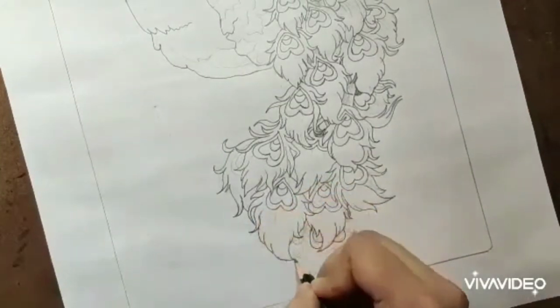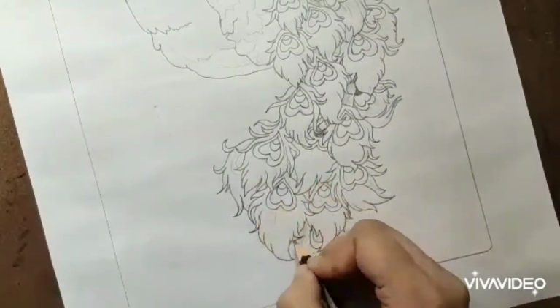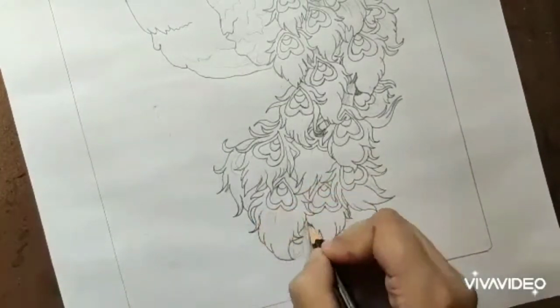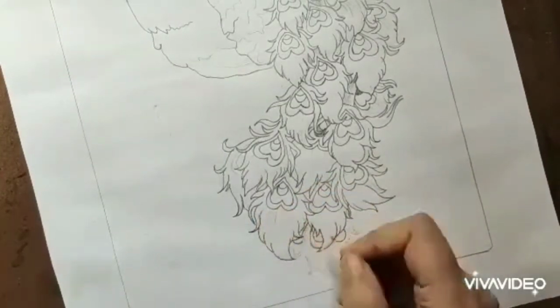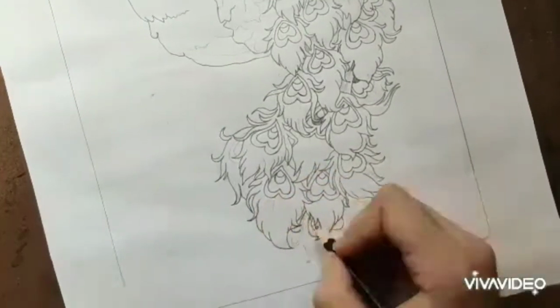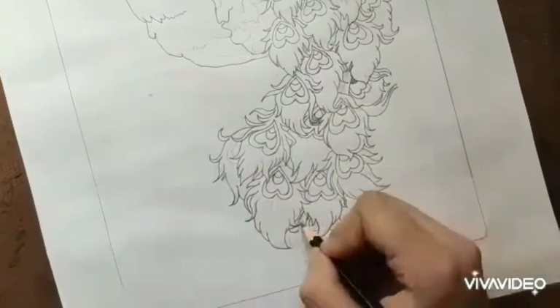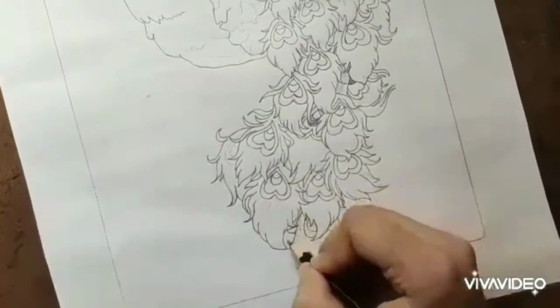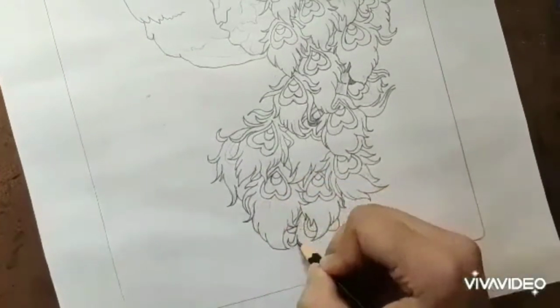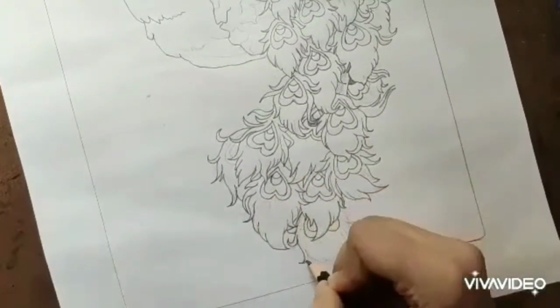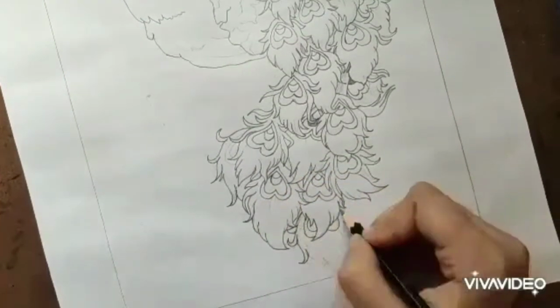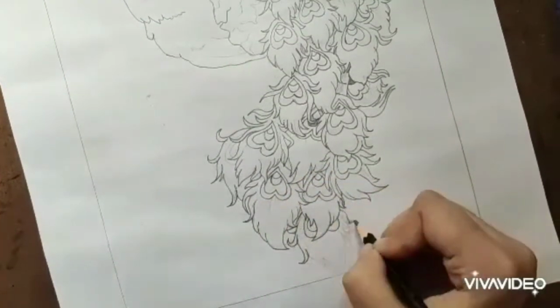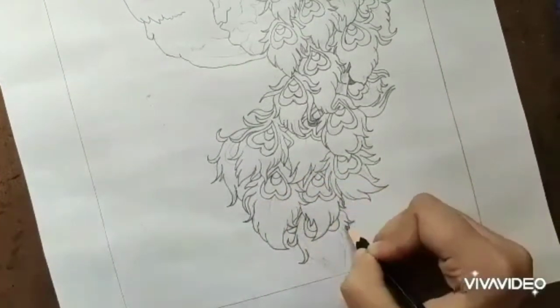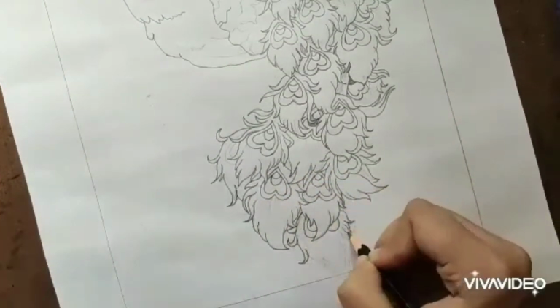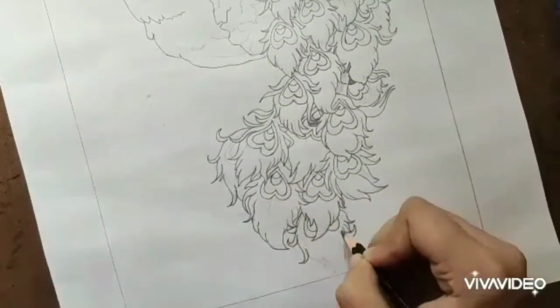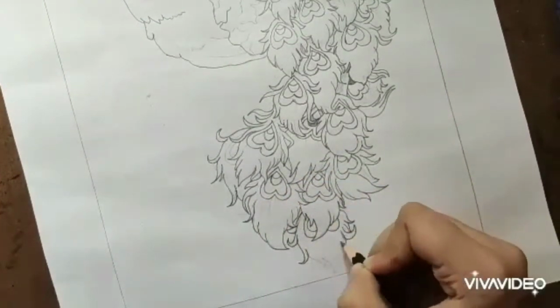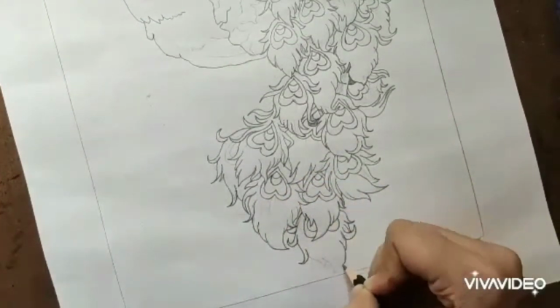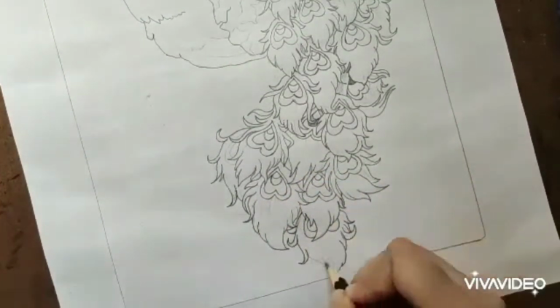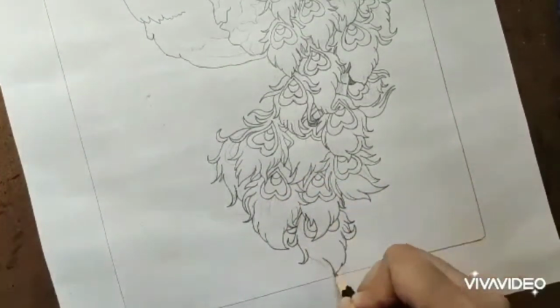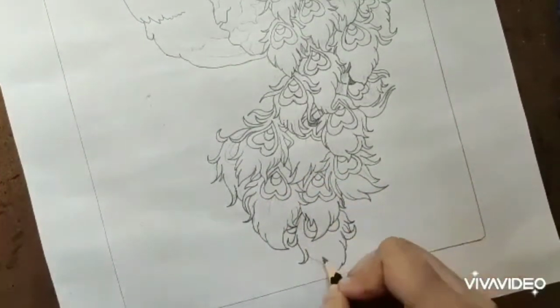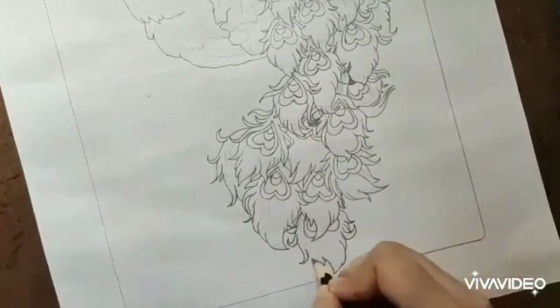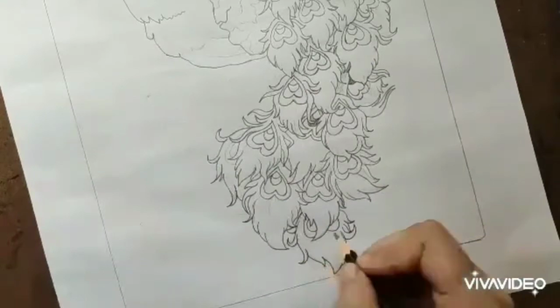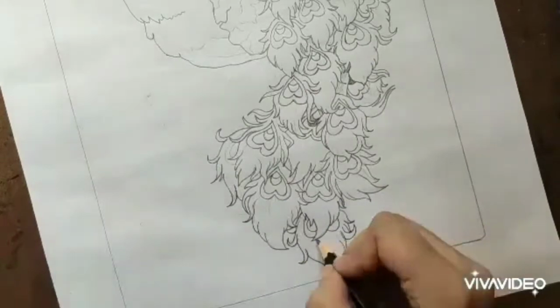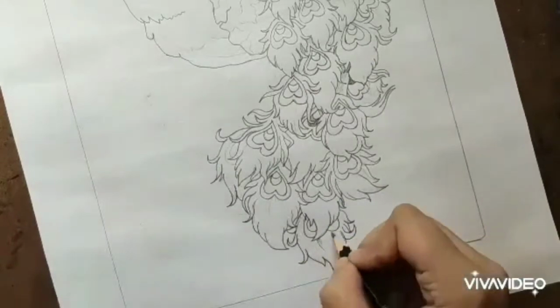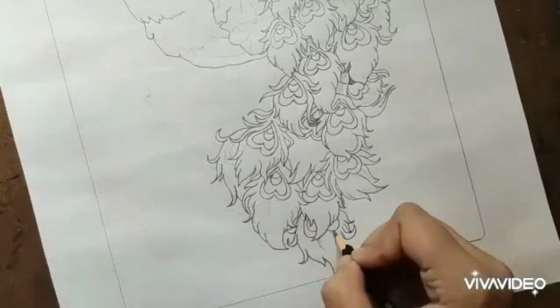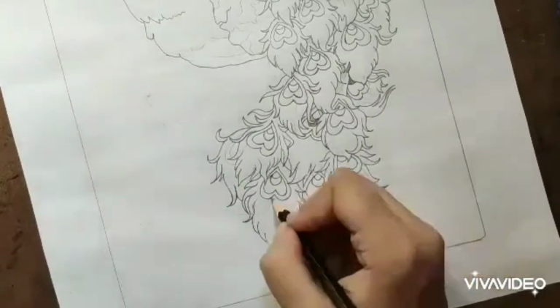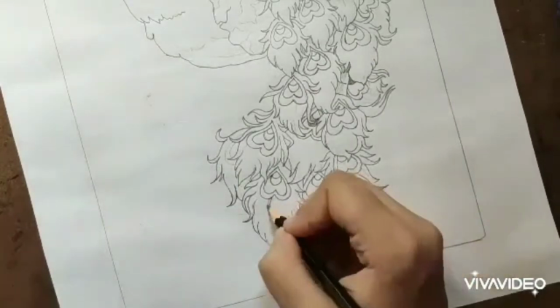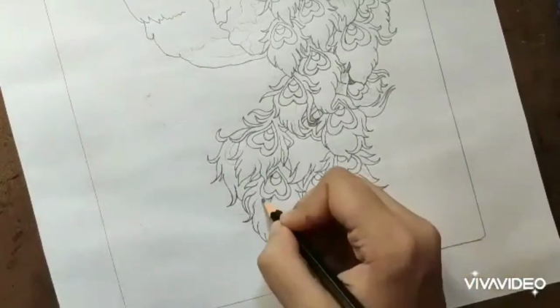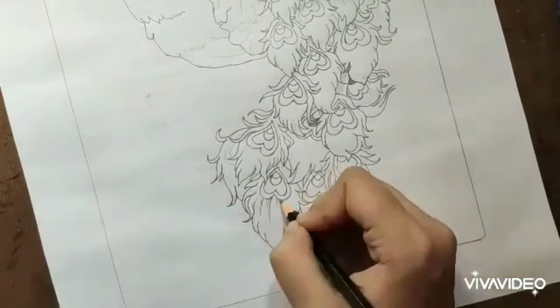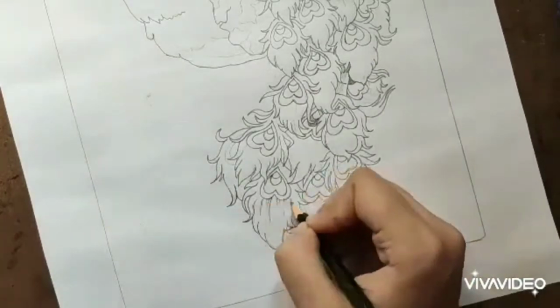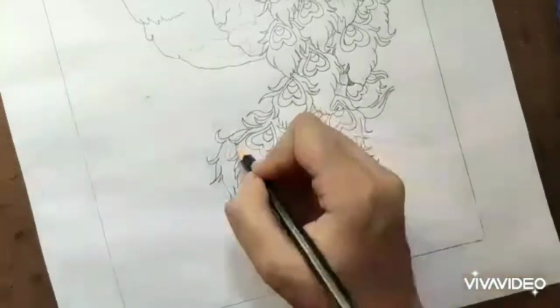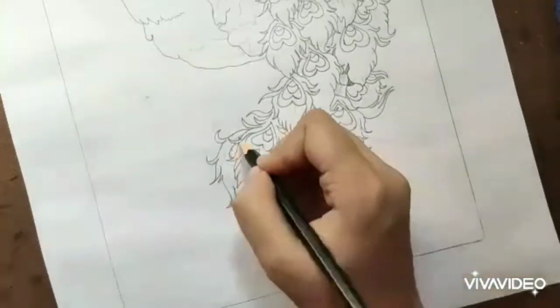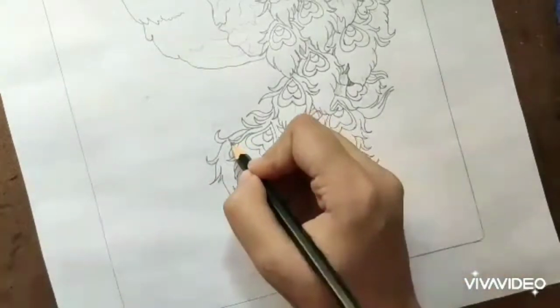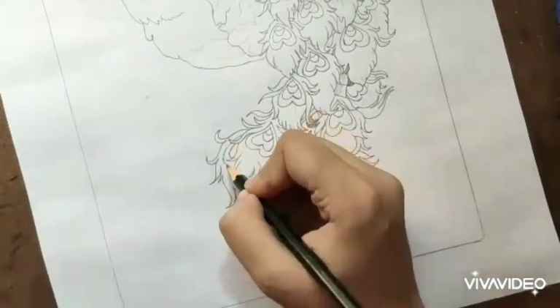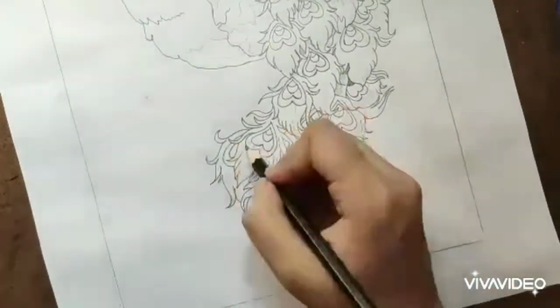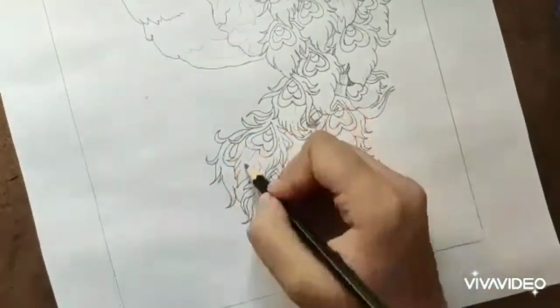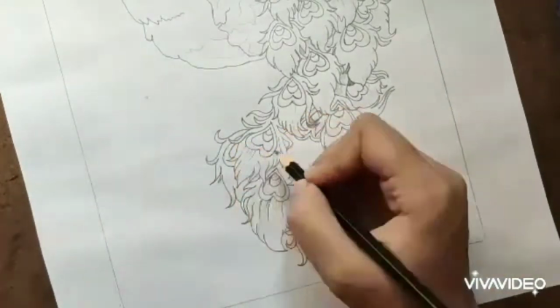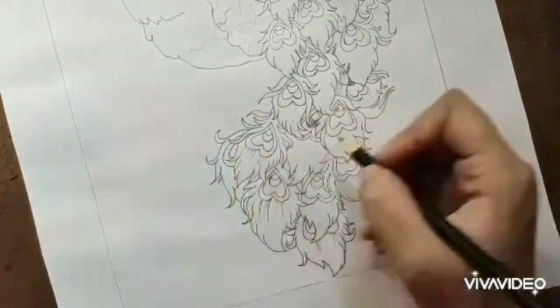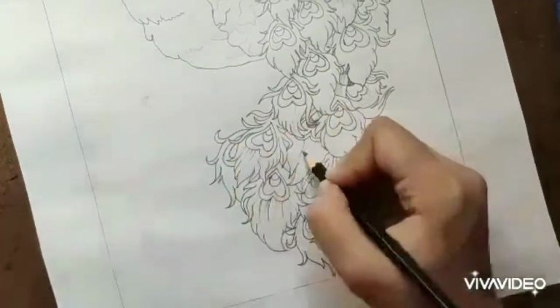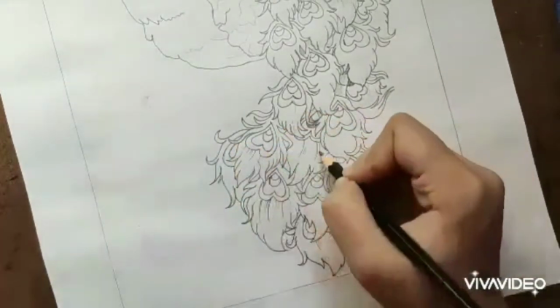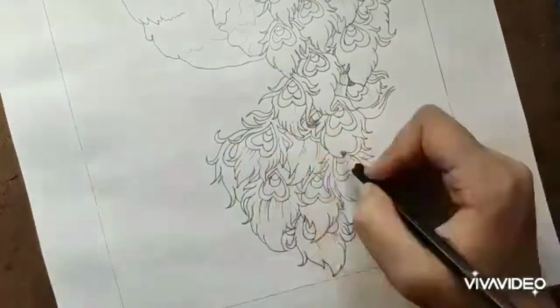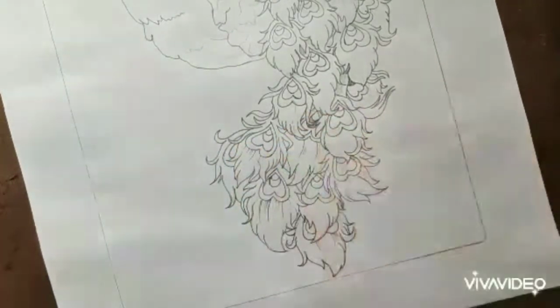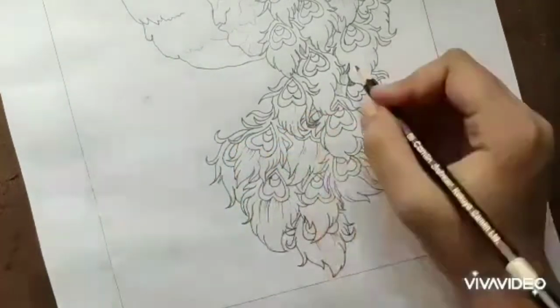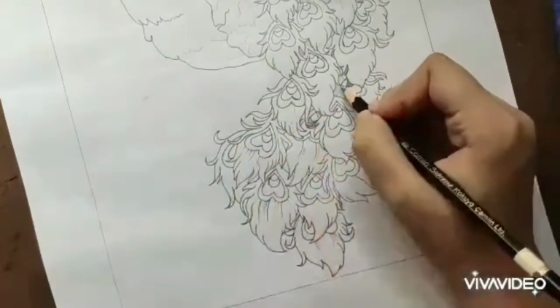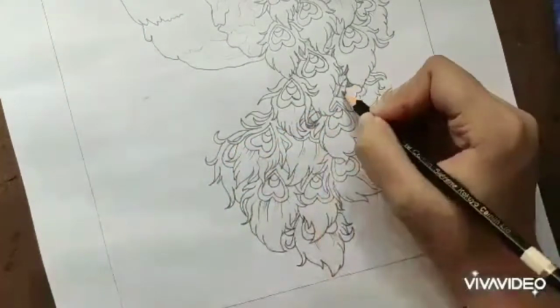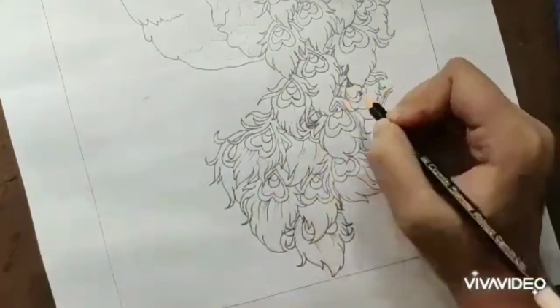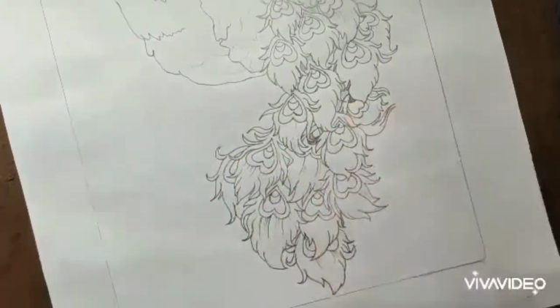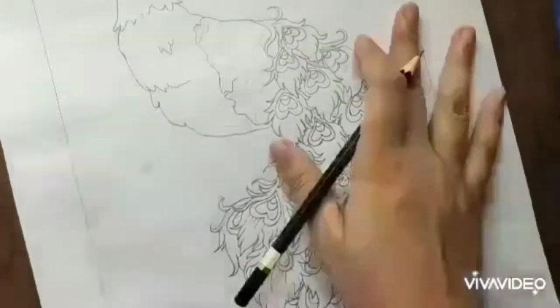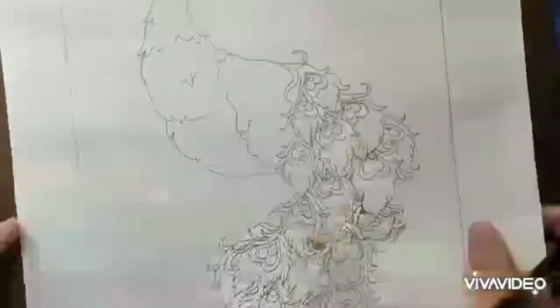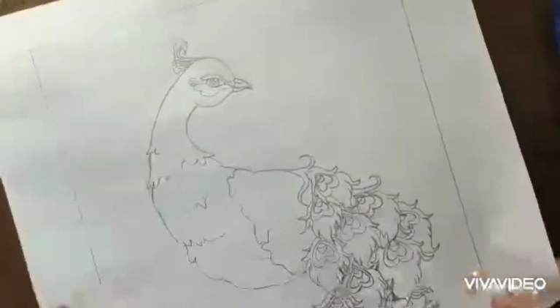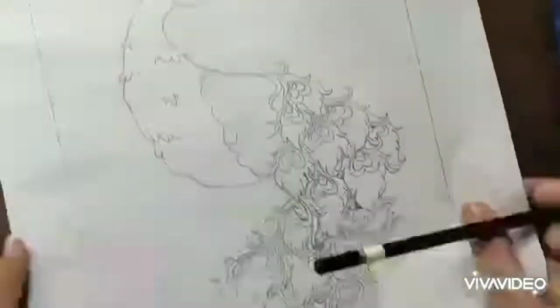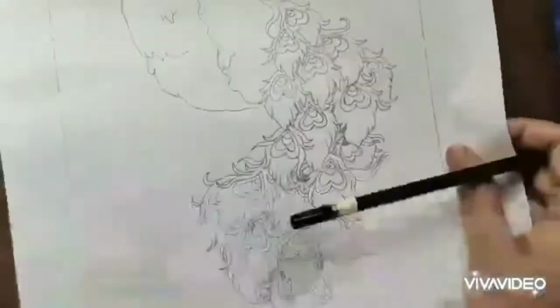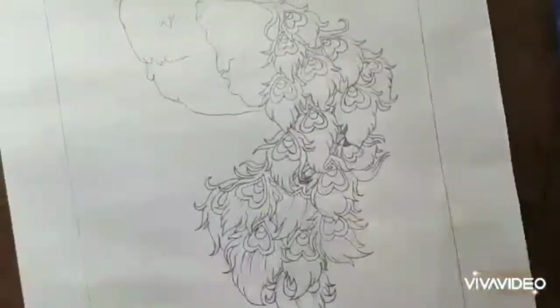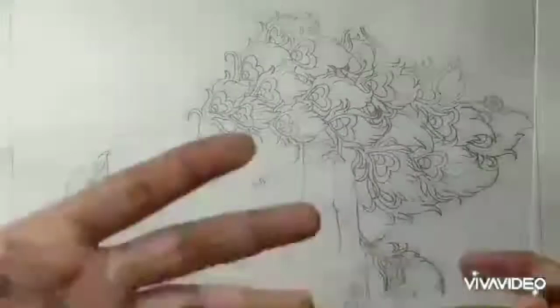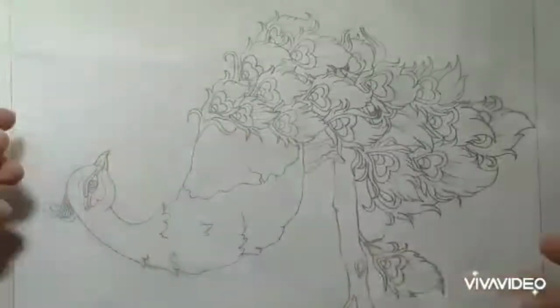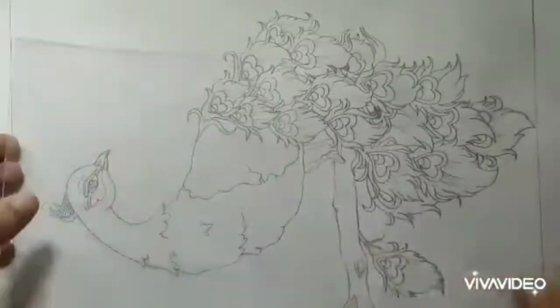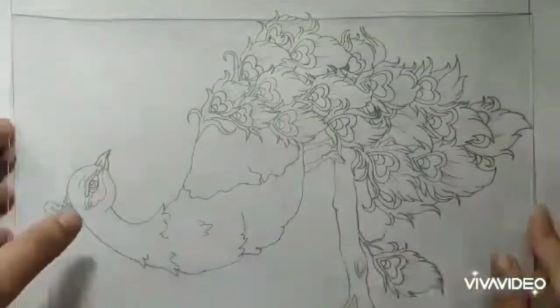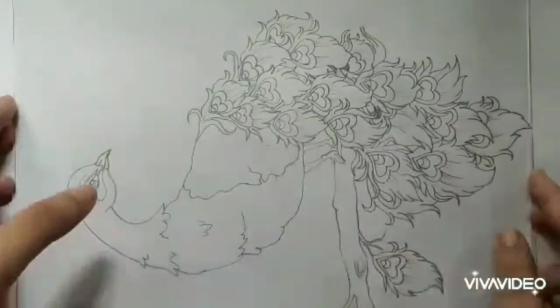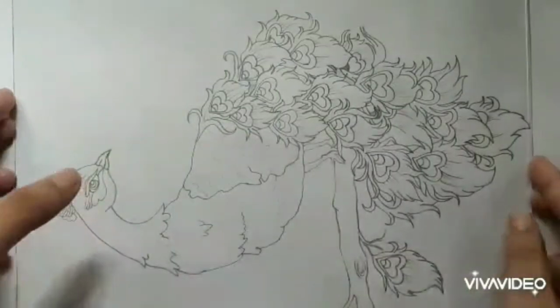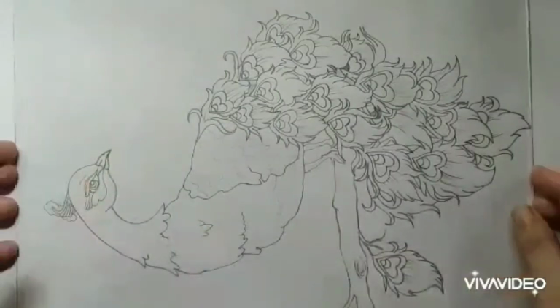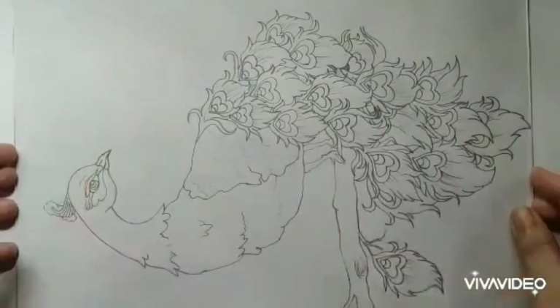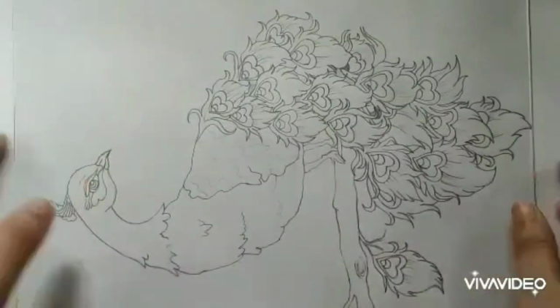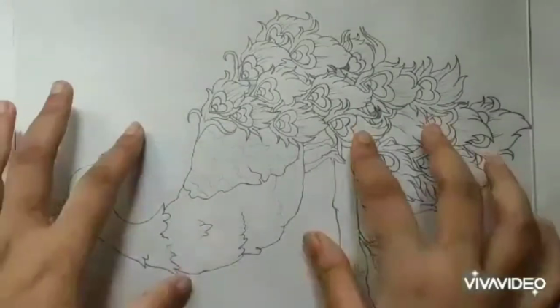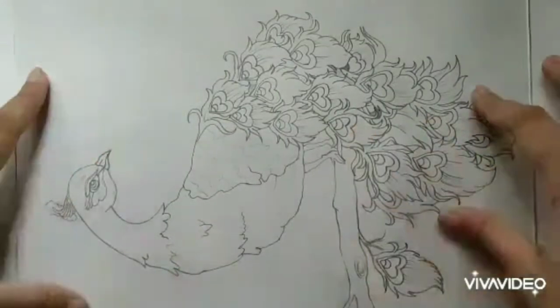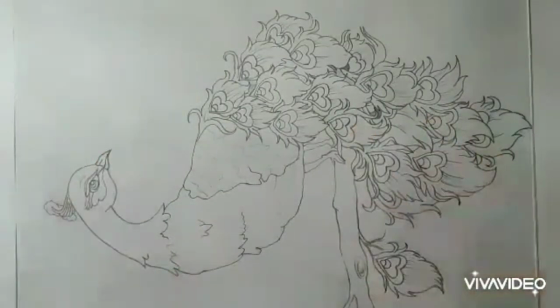Here I am drawing a beautiful peacock on the paper first, and then I will set the glass on top of it.